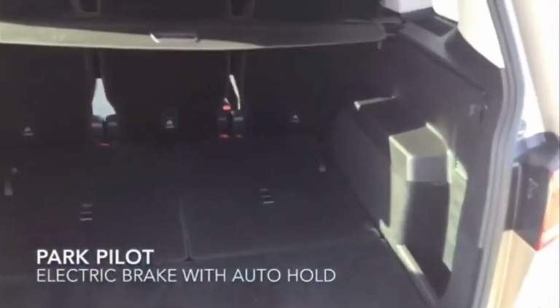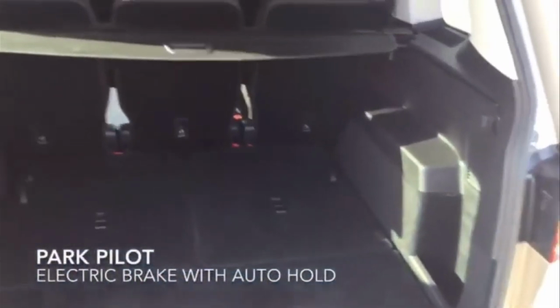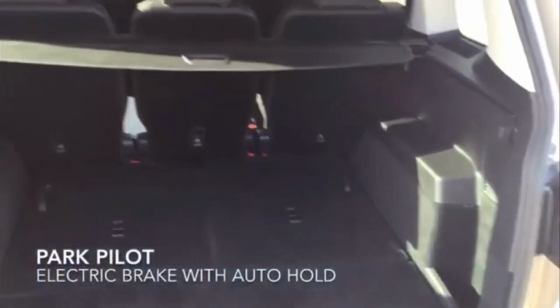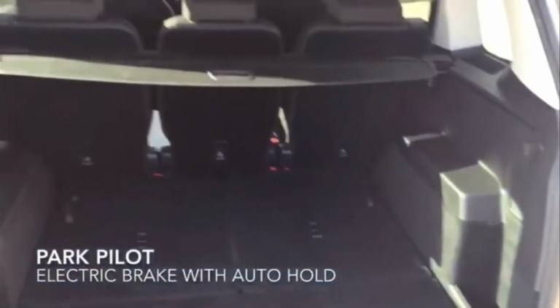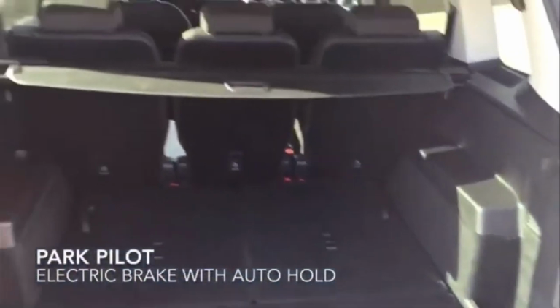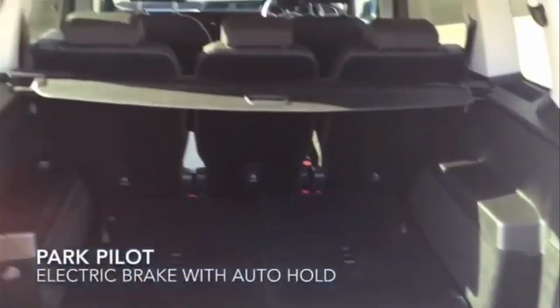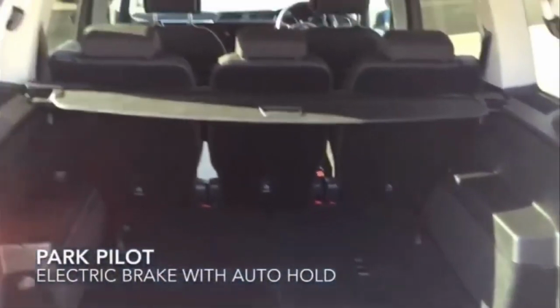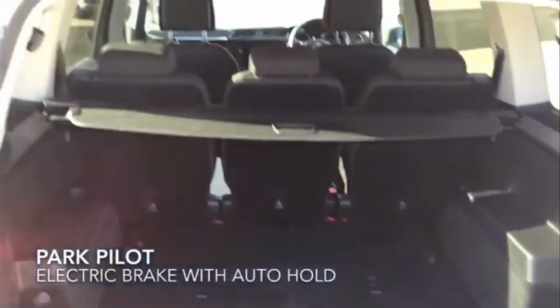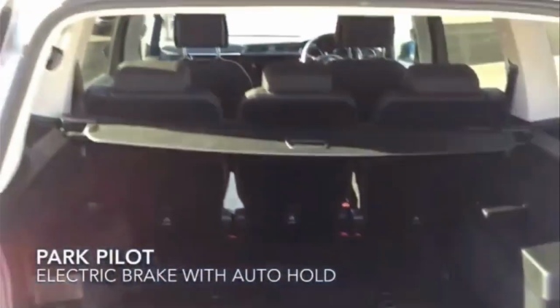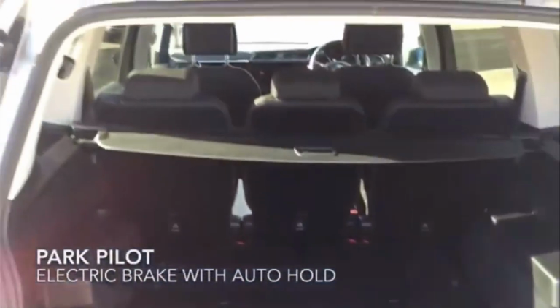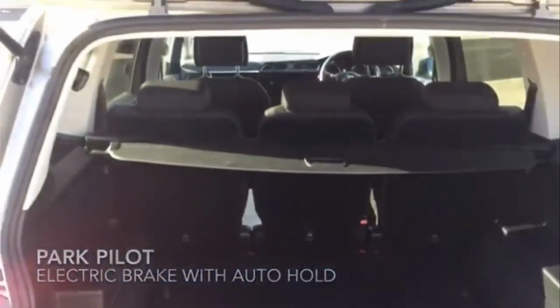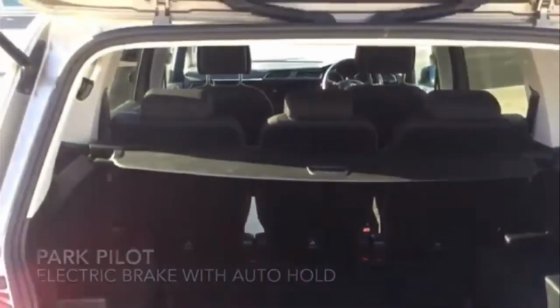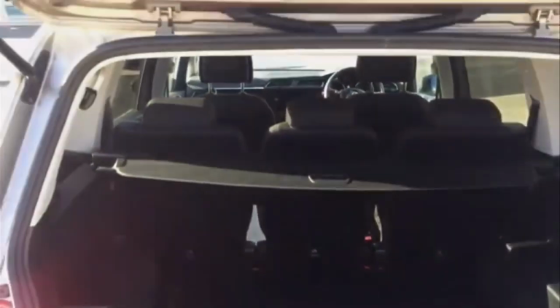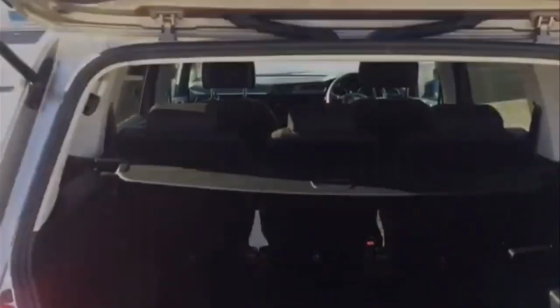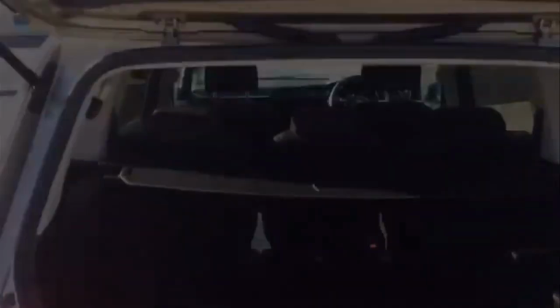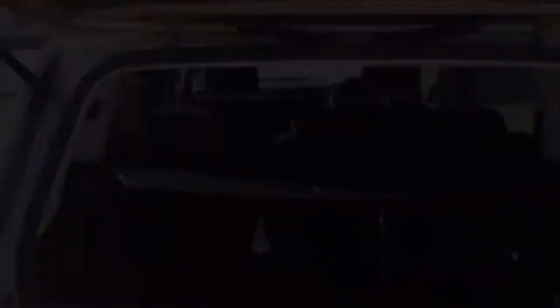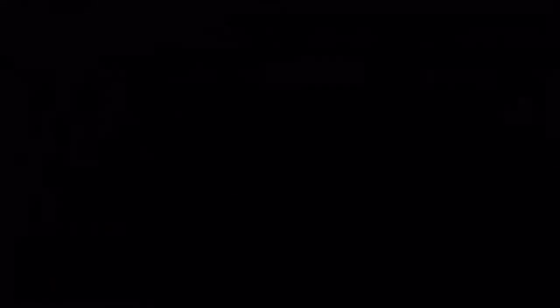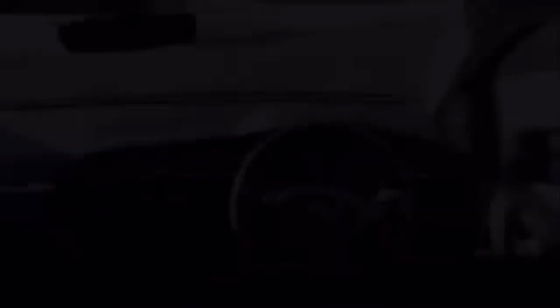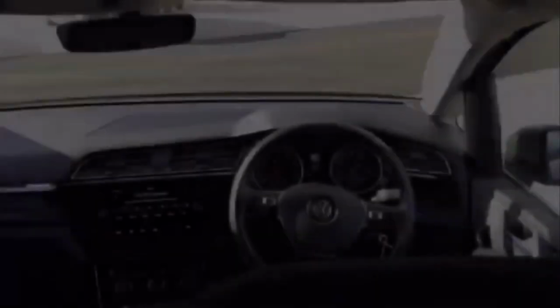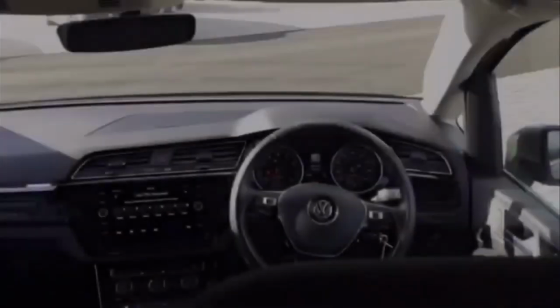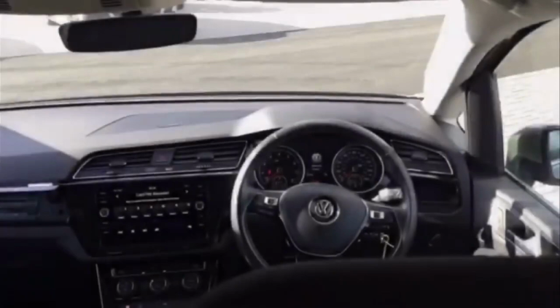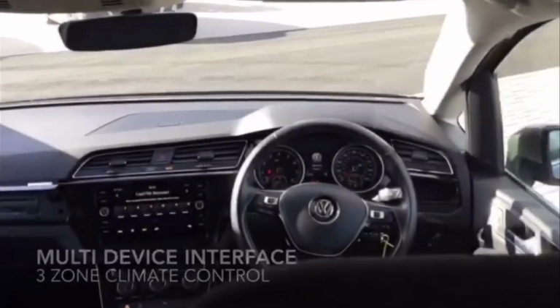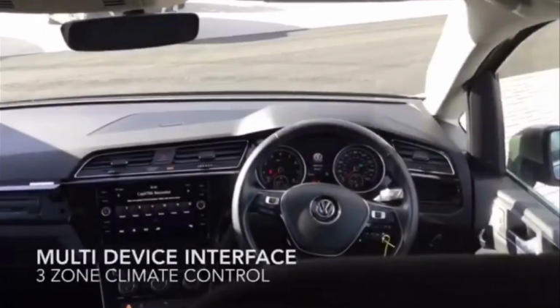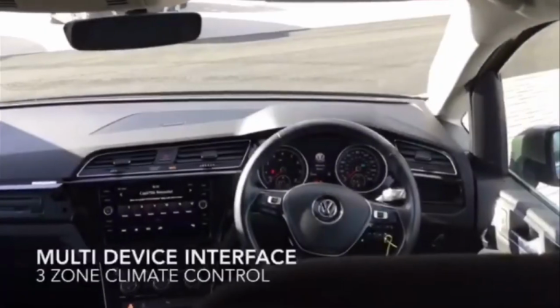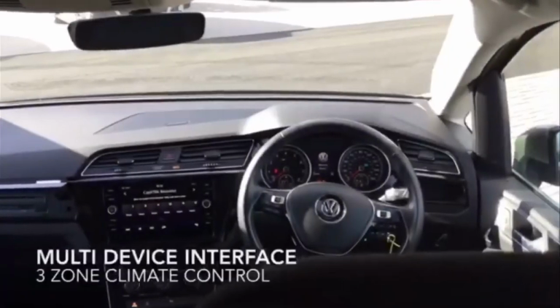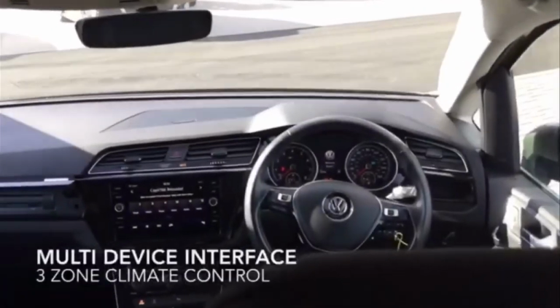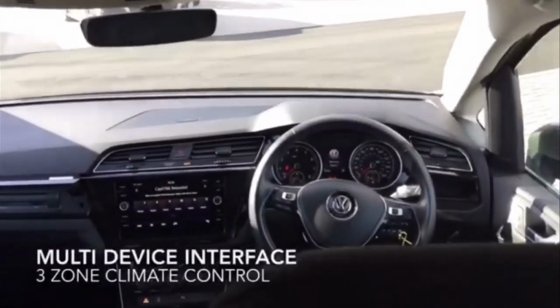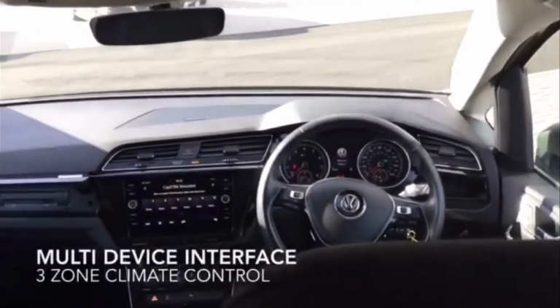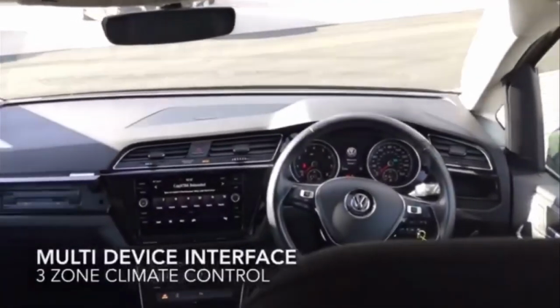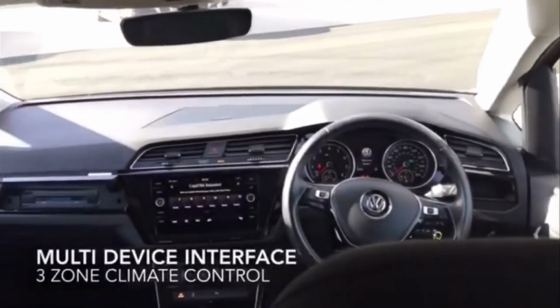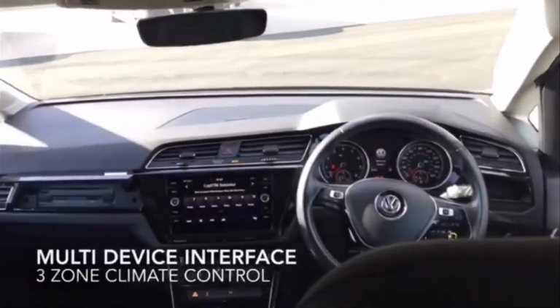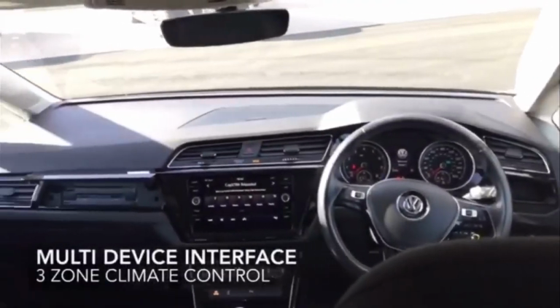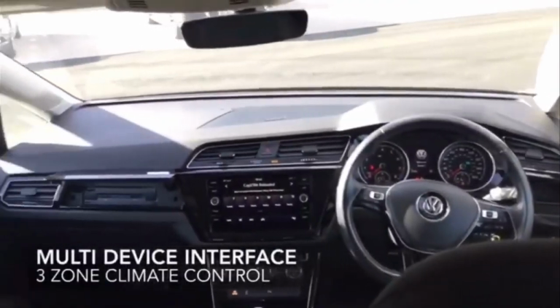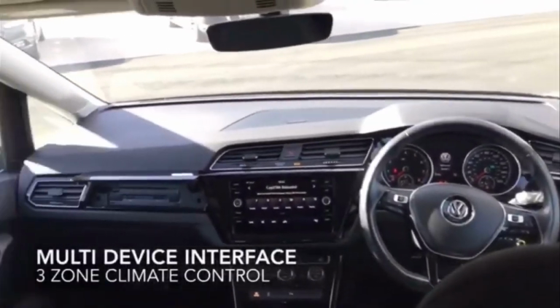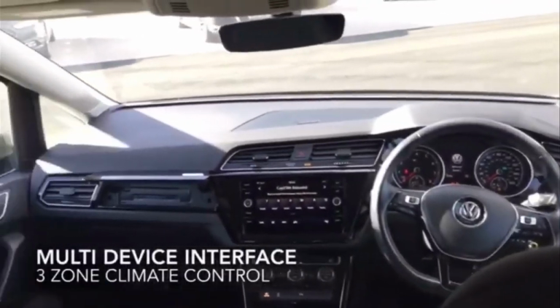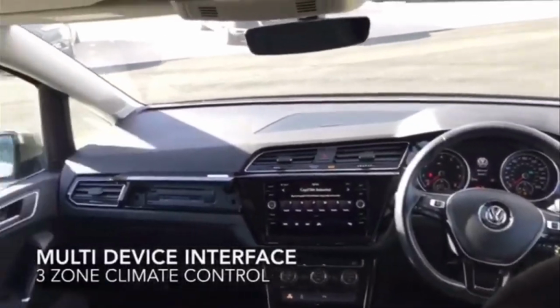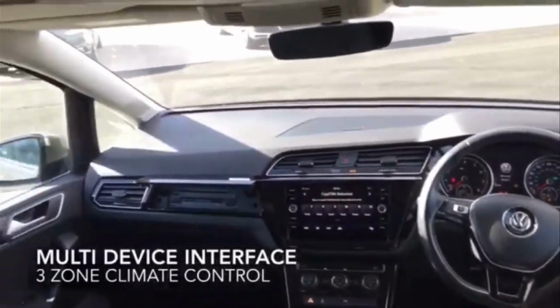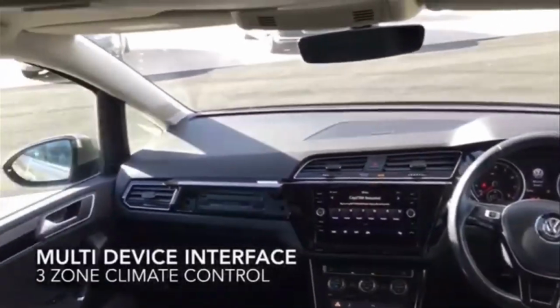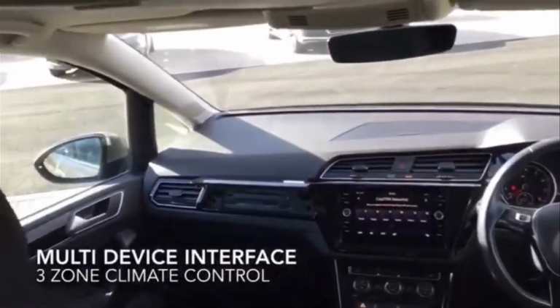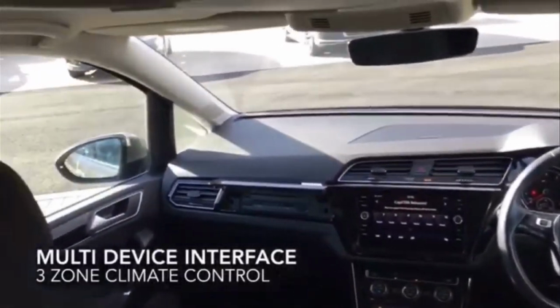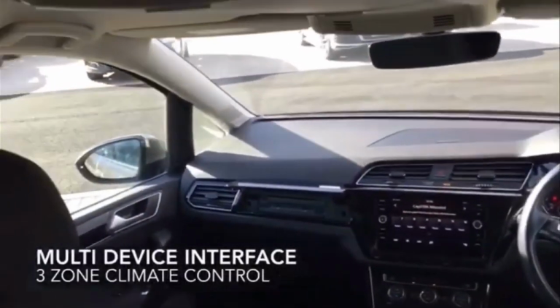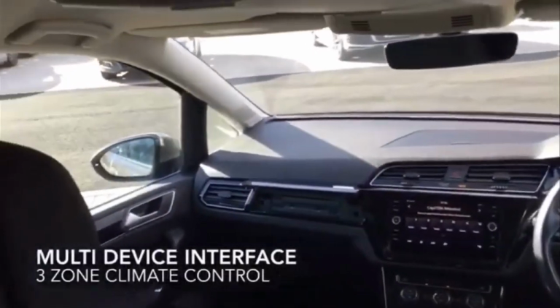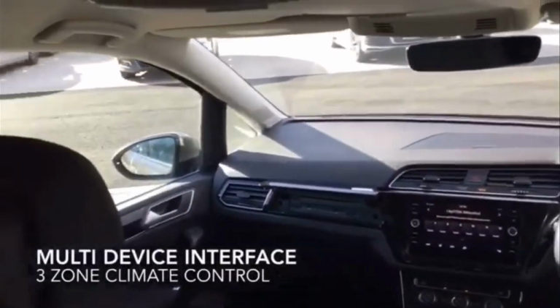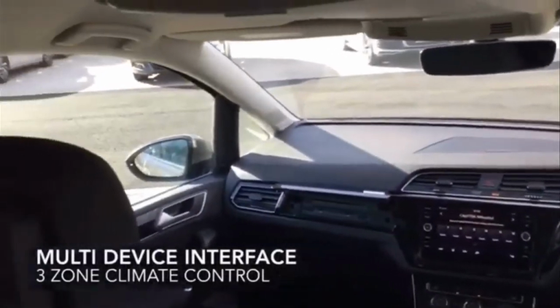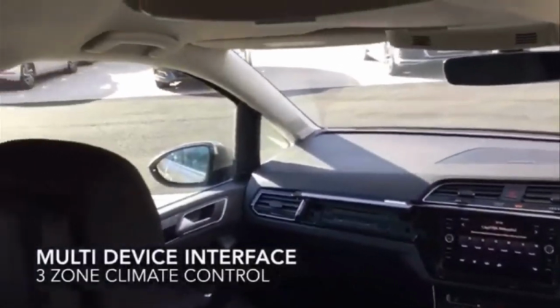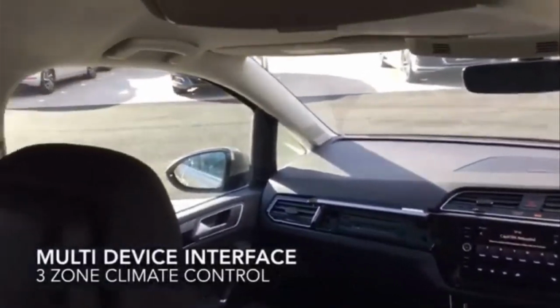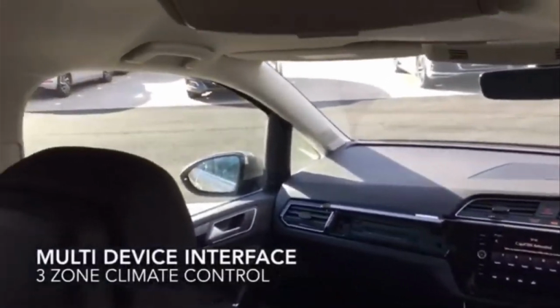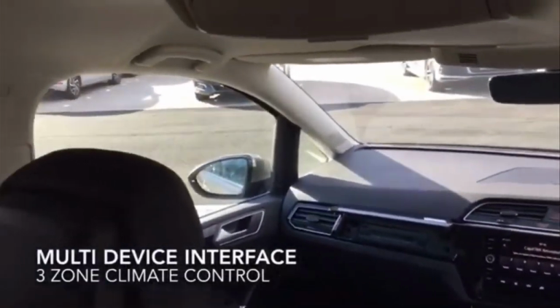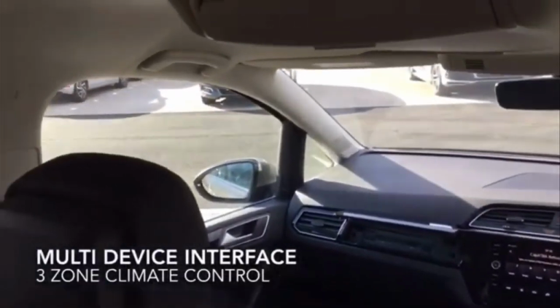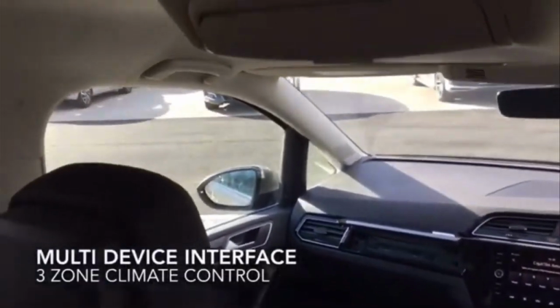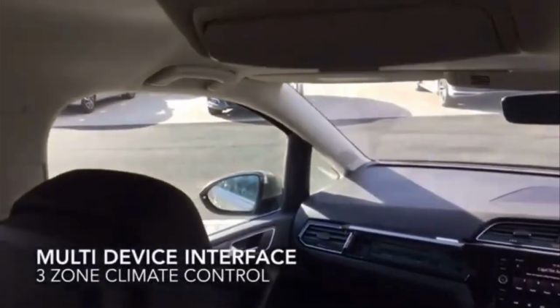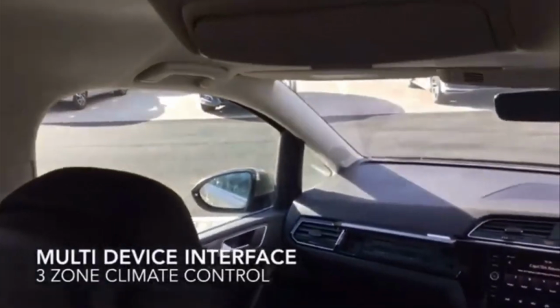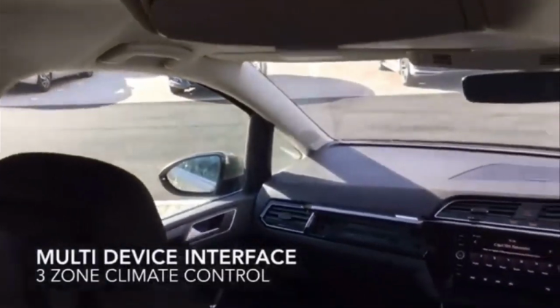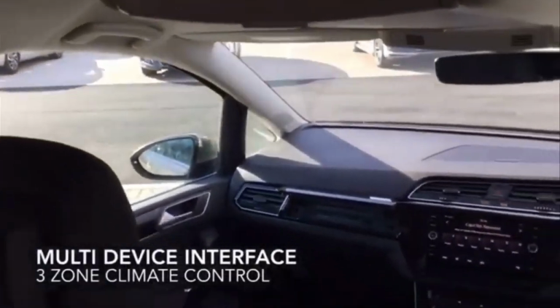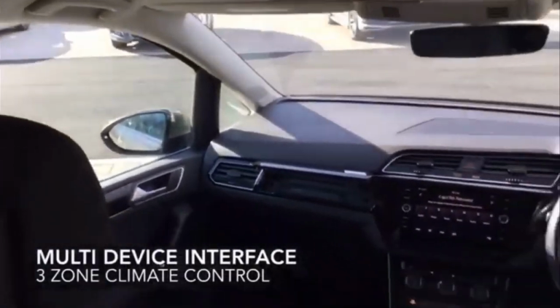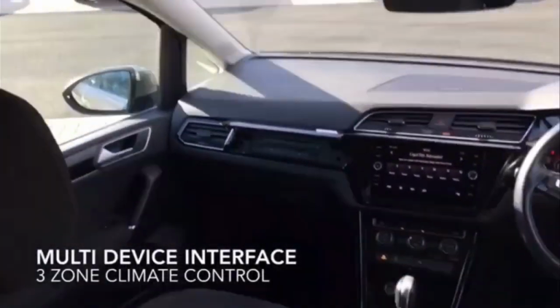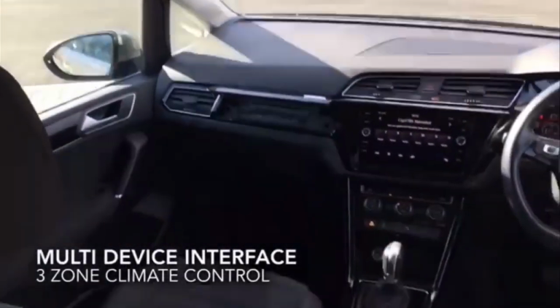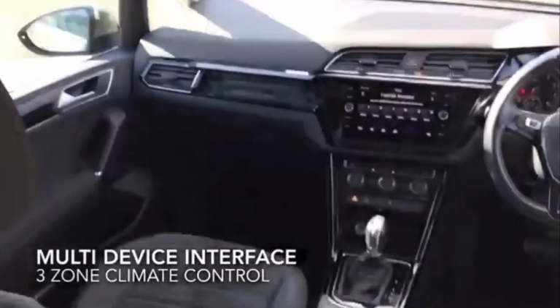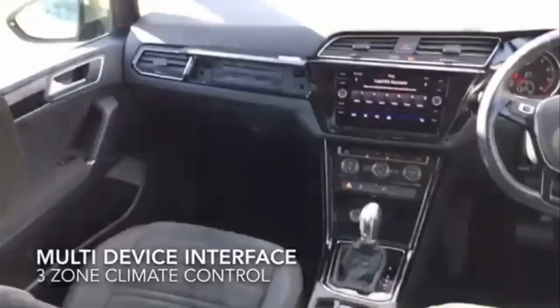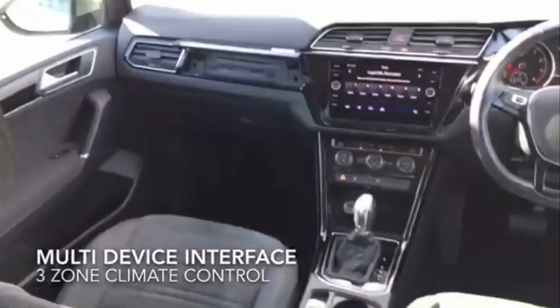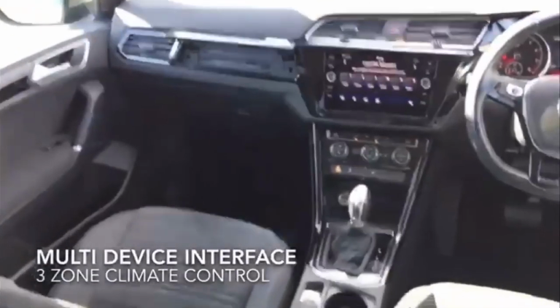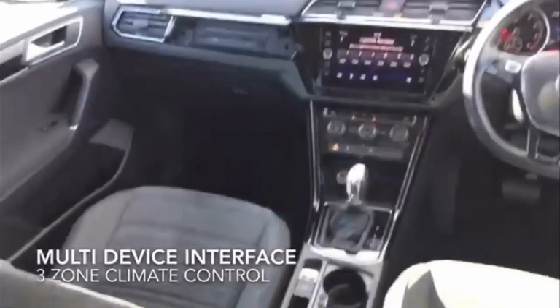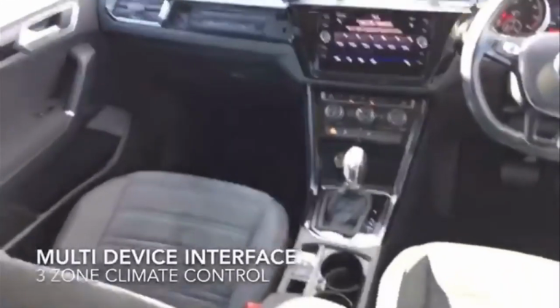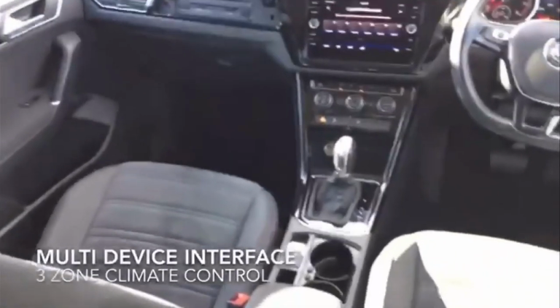In the interior you can see a multi-device interface, three-zone climate control and driver alert system.